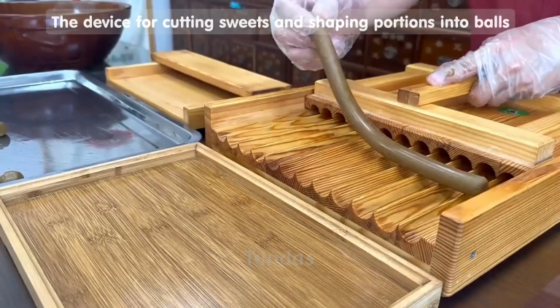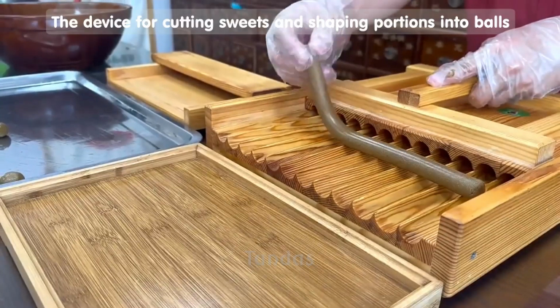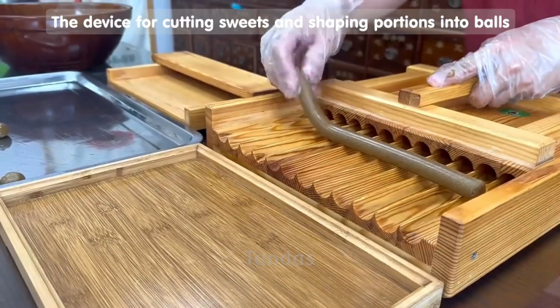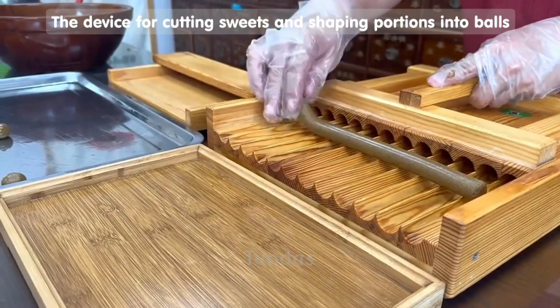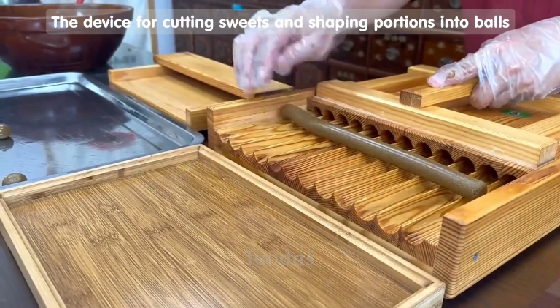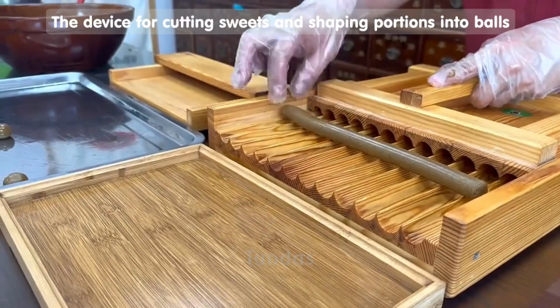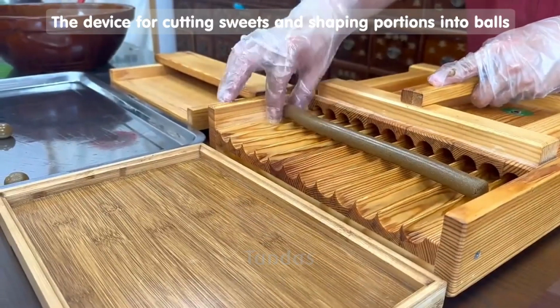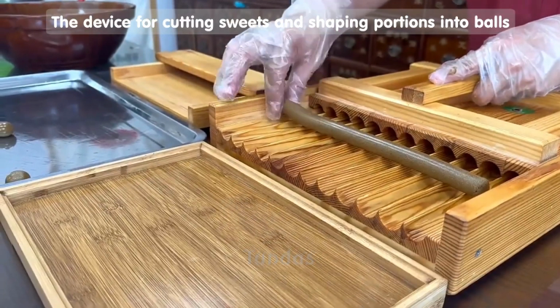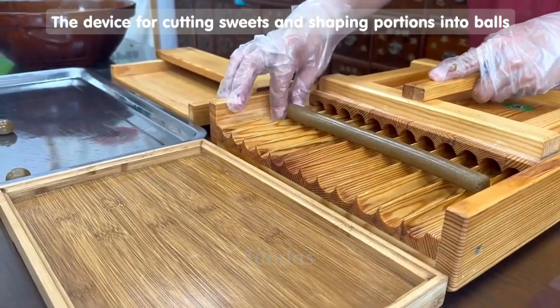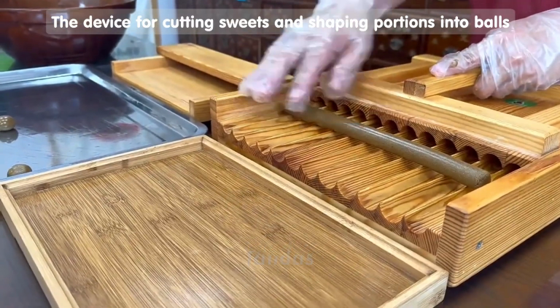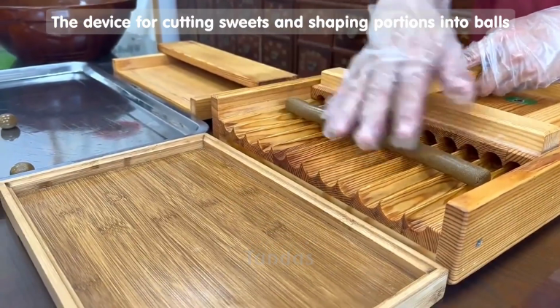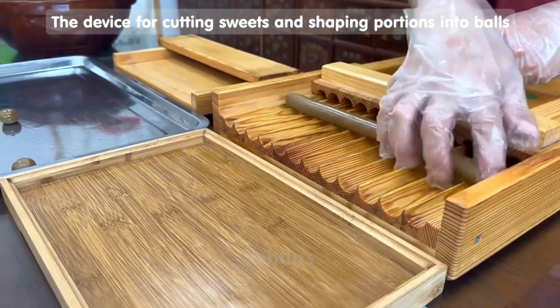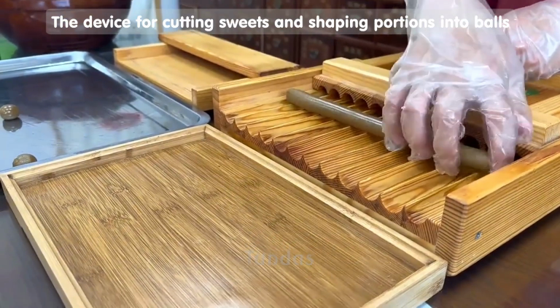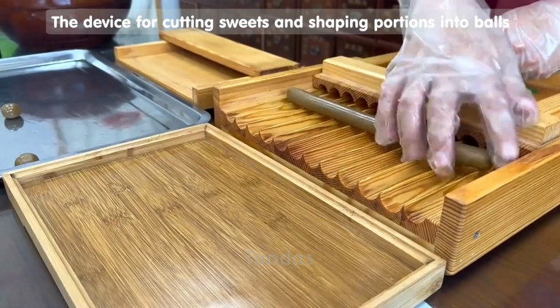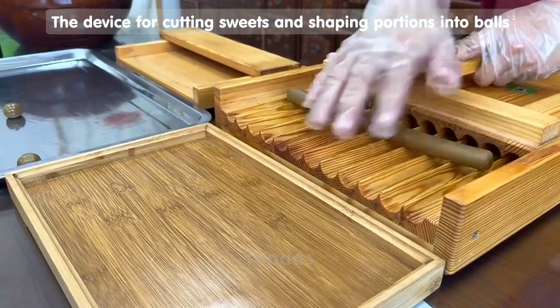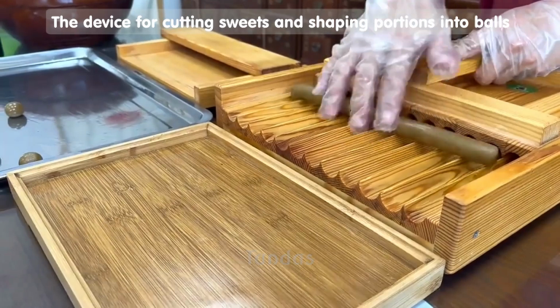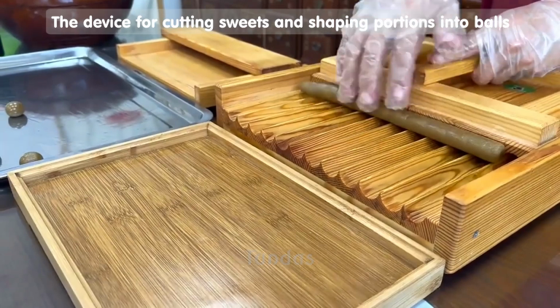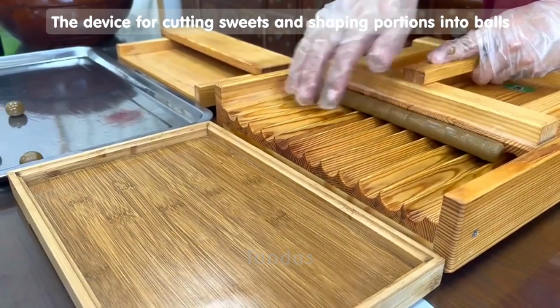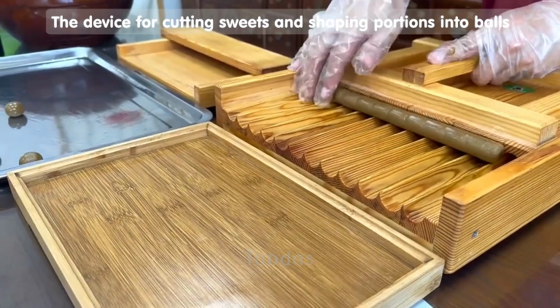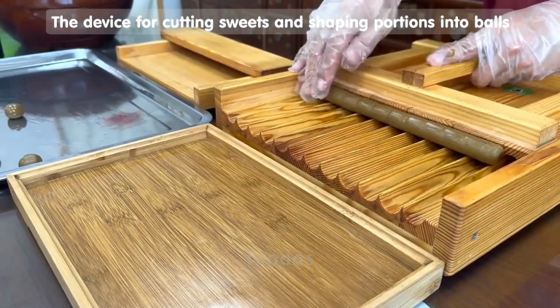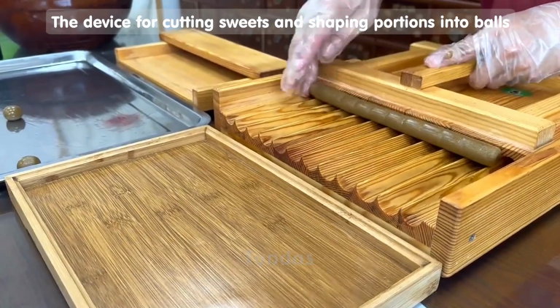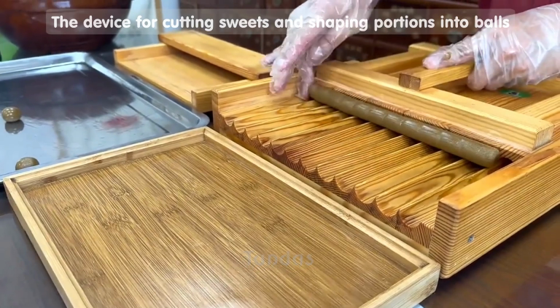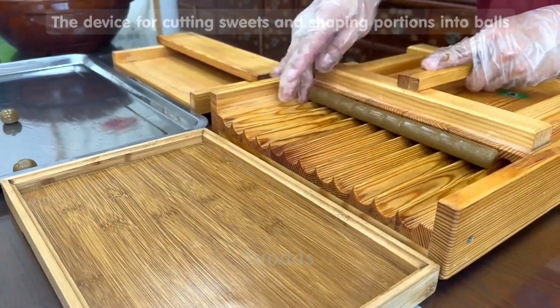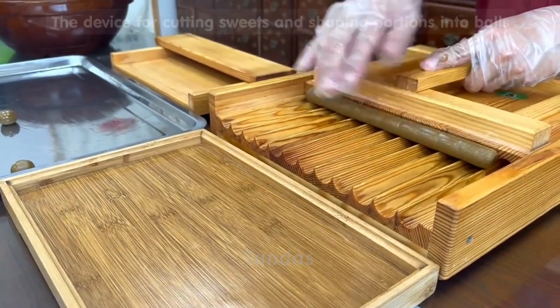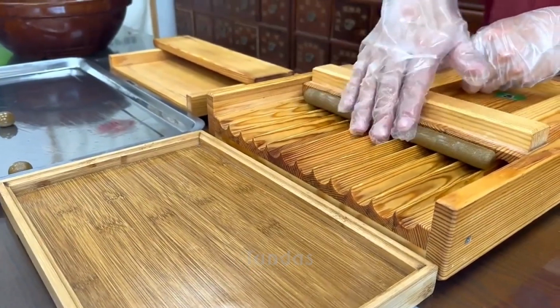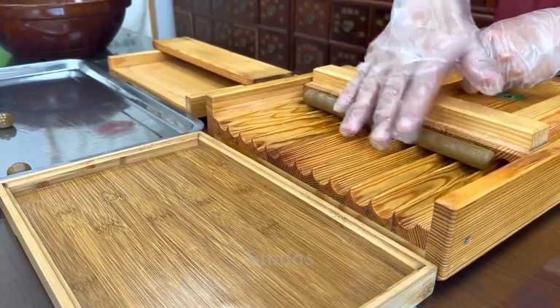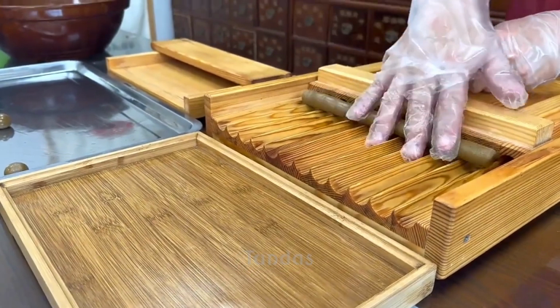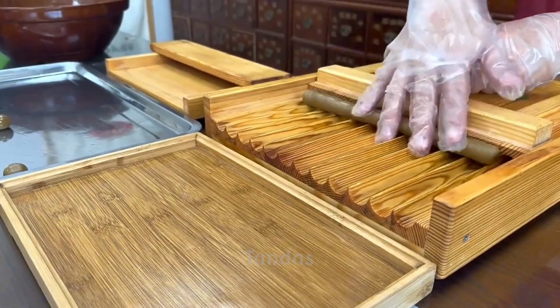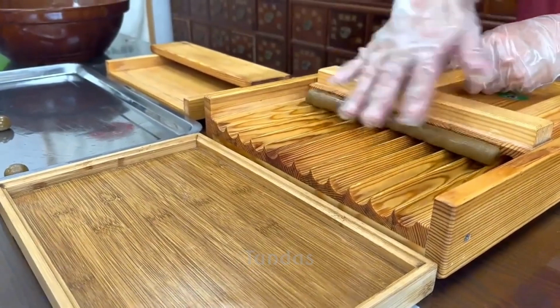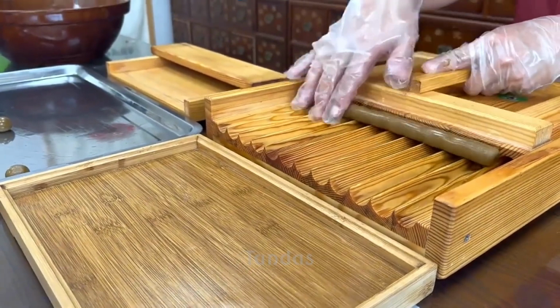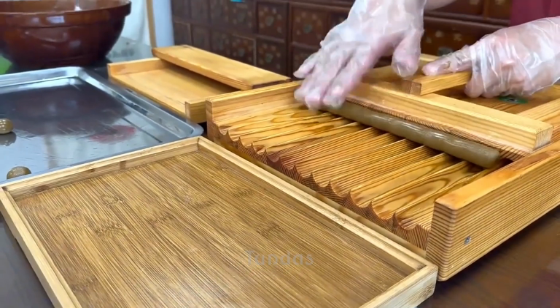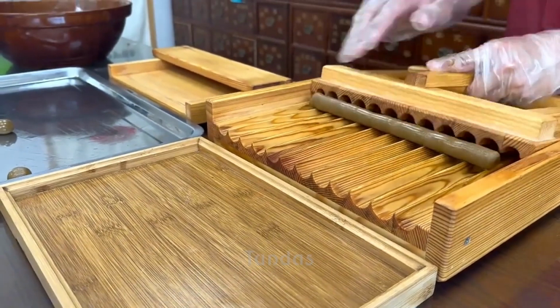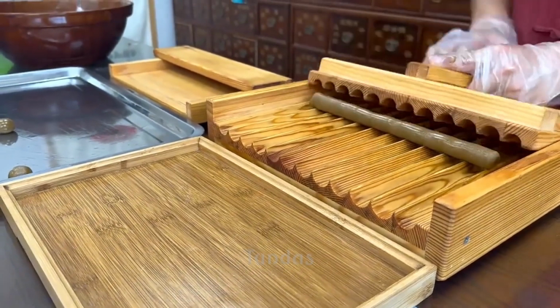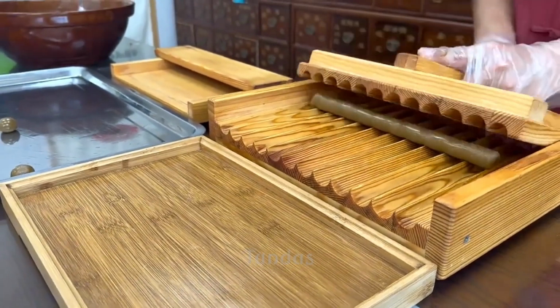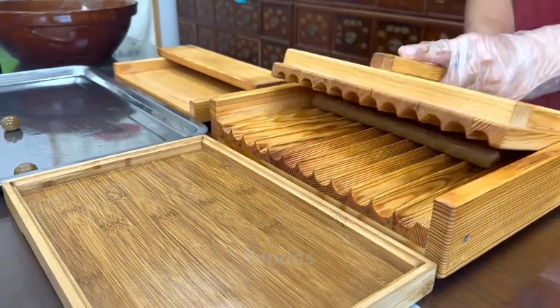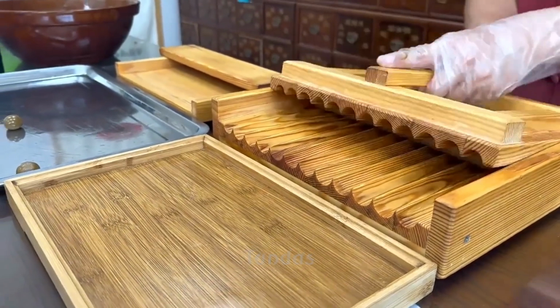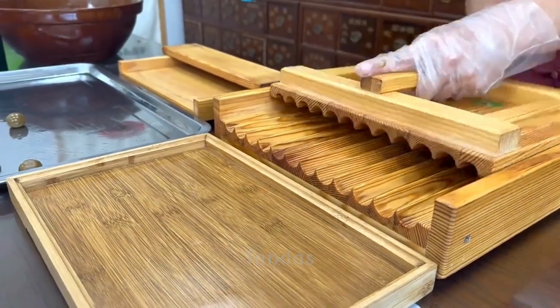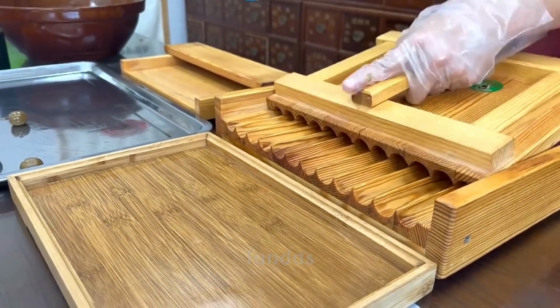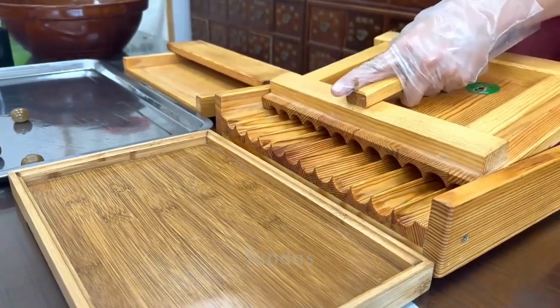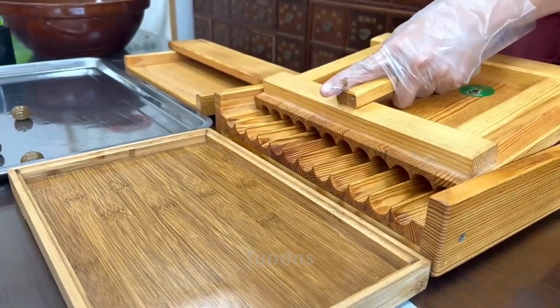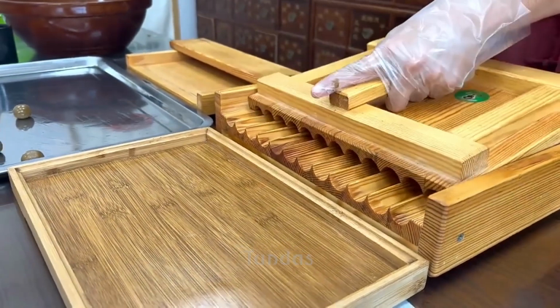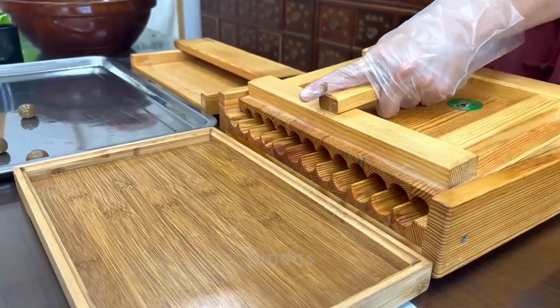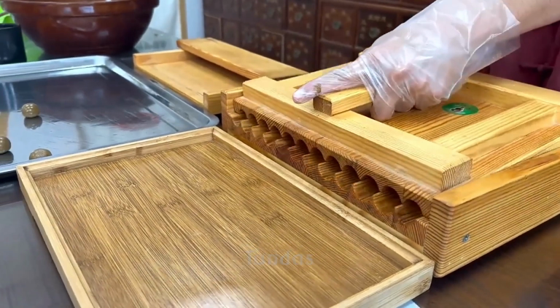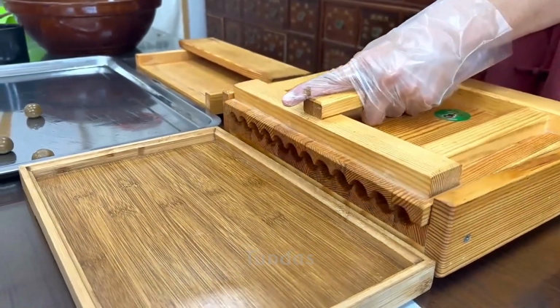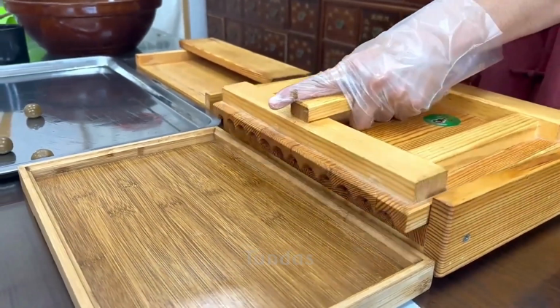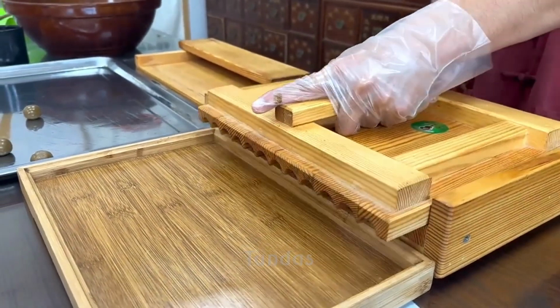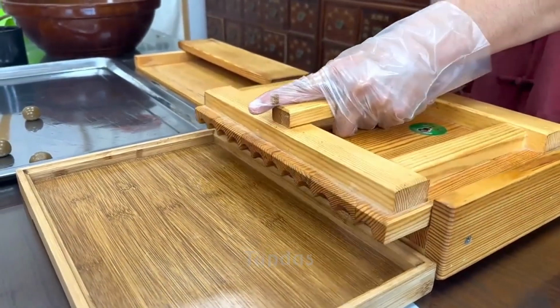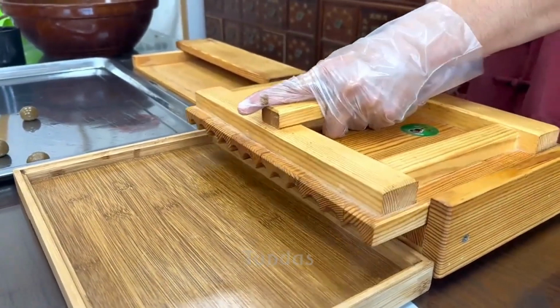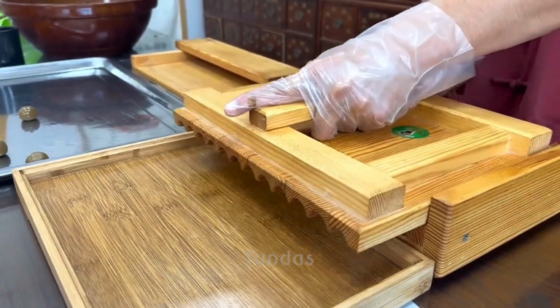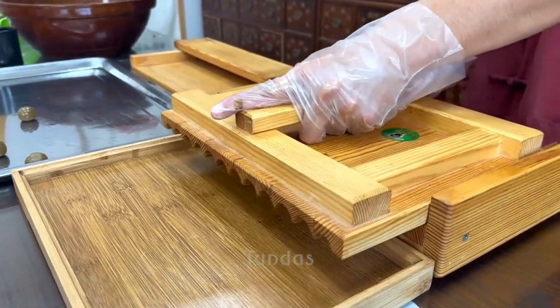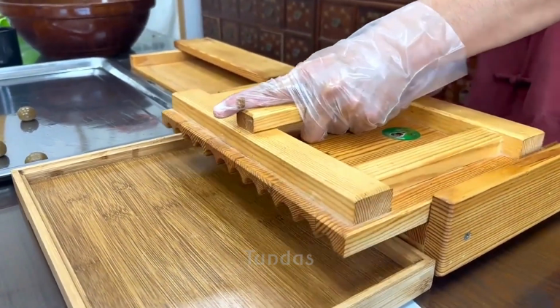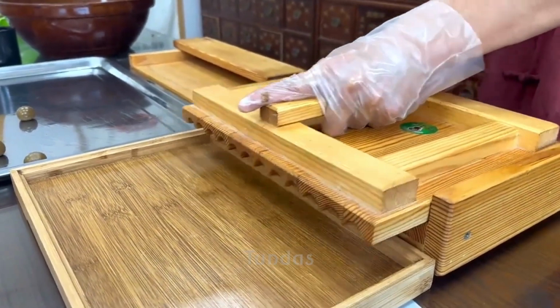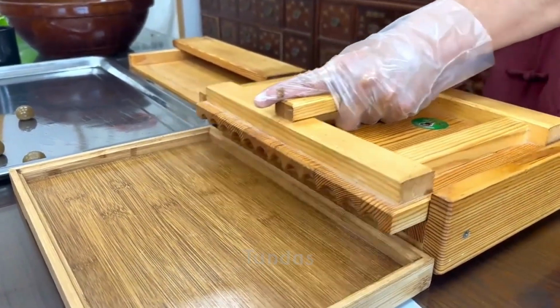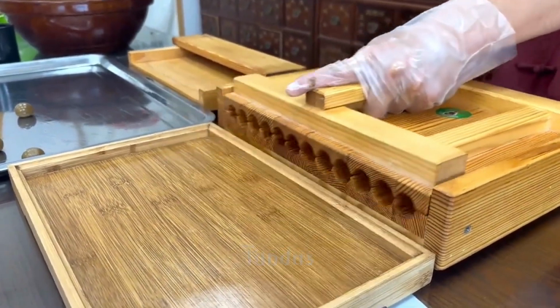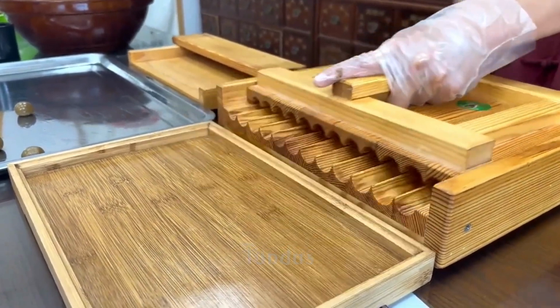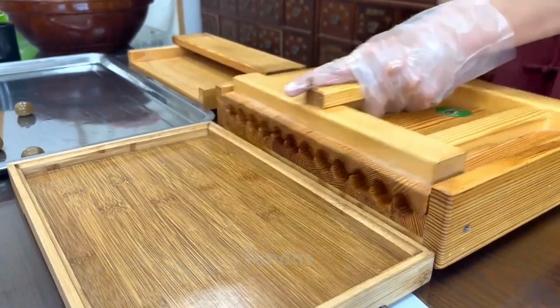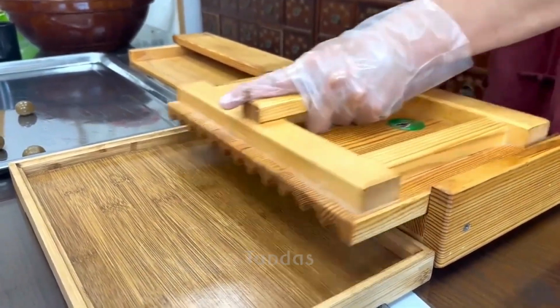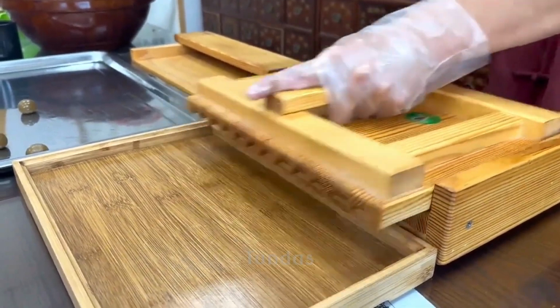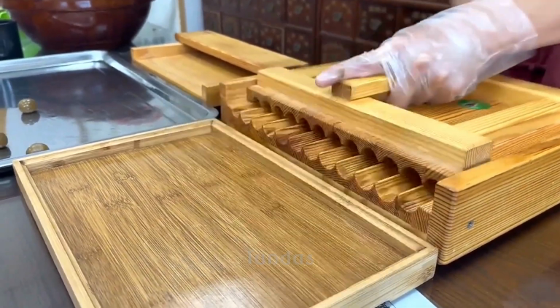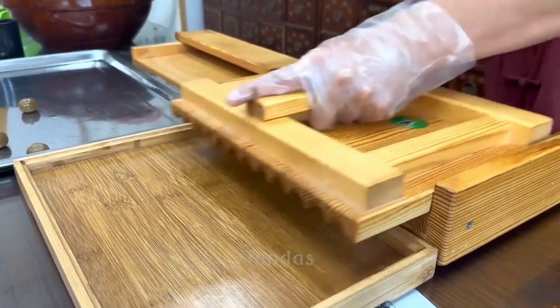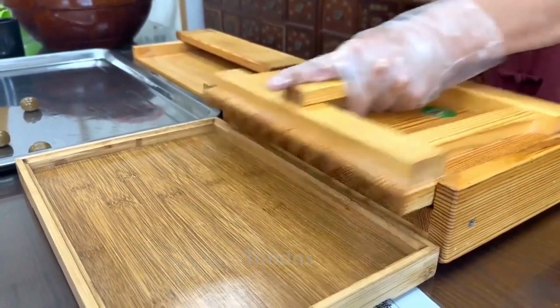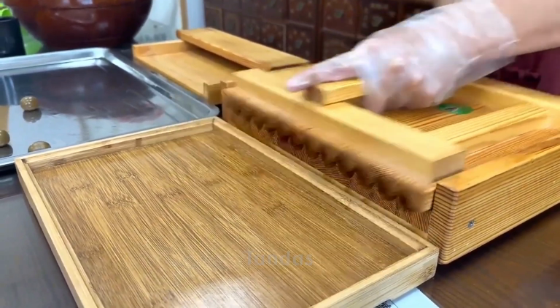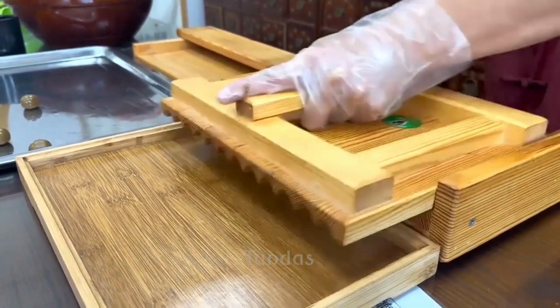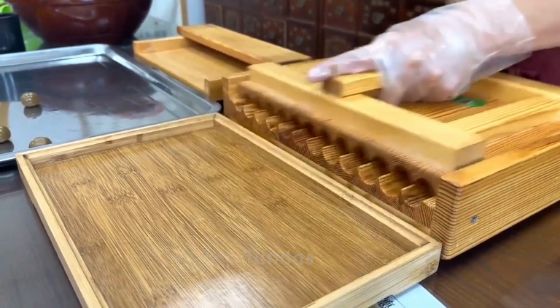This homemade wooden manual shaping machine easily cuts long blanks into even pieces and gives them rounded shapes.